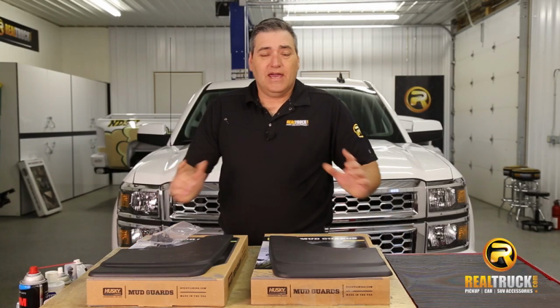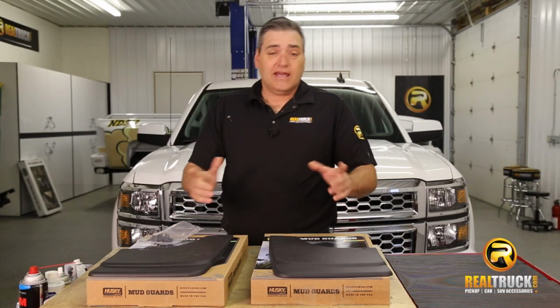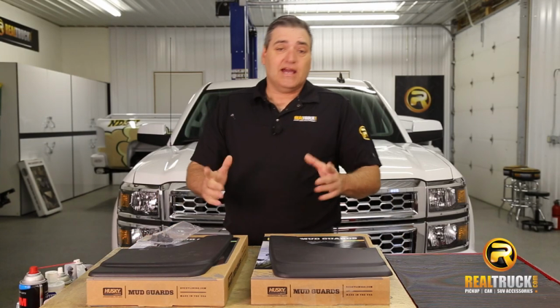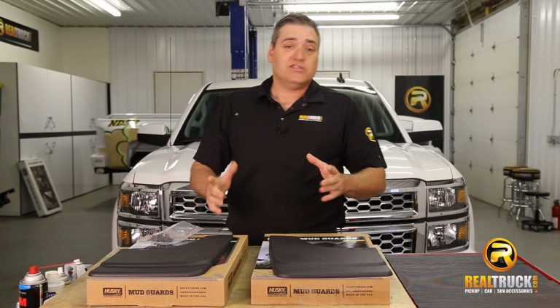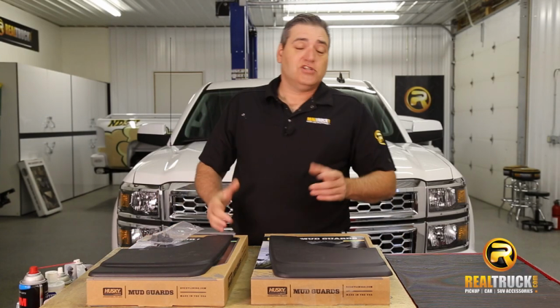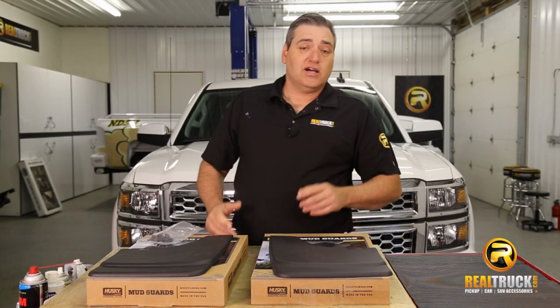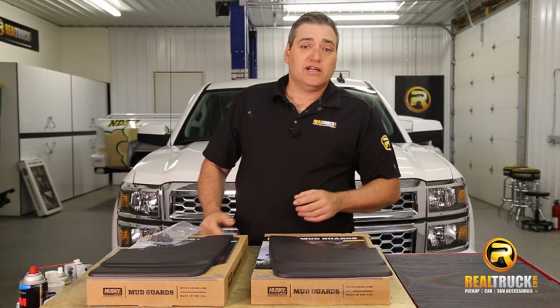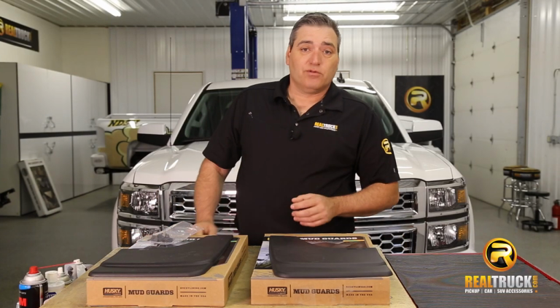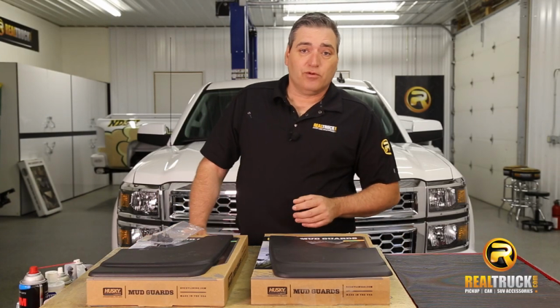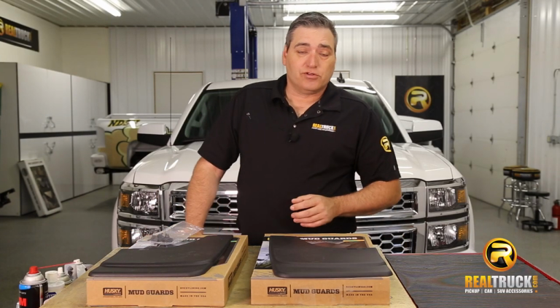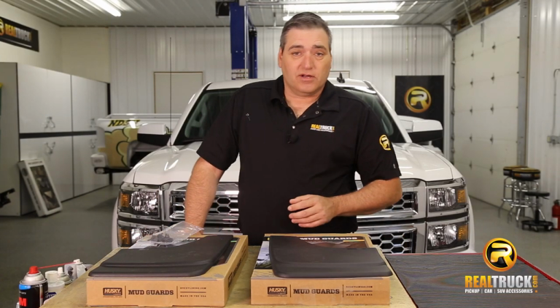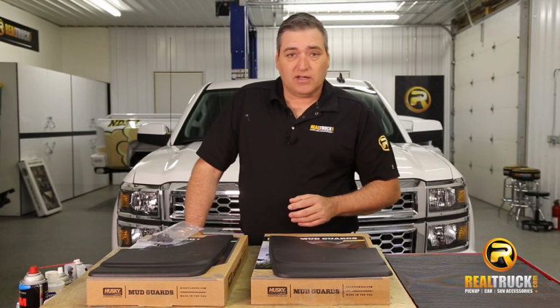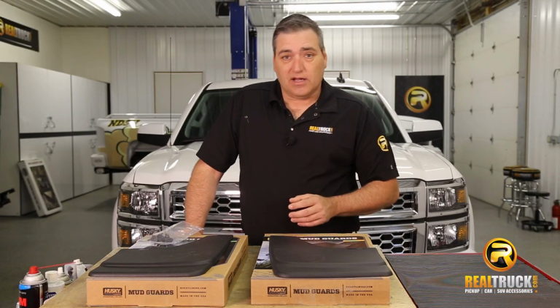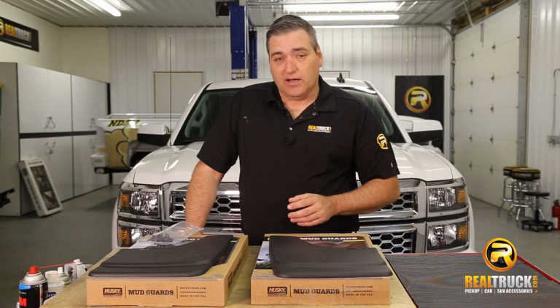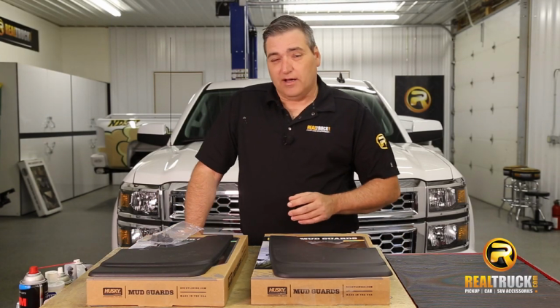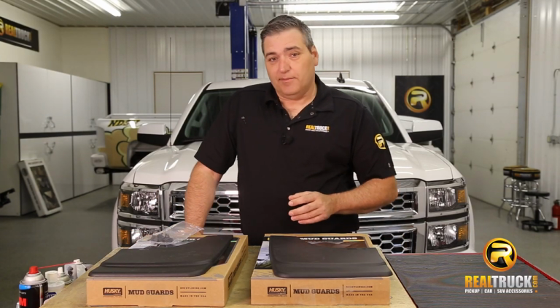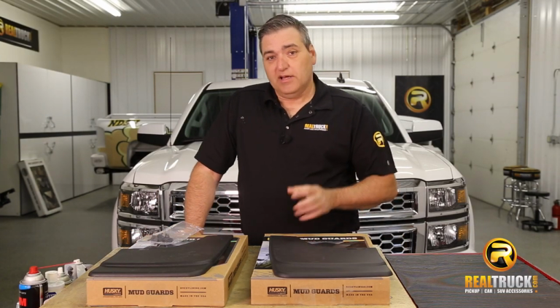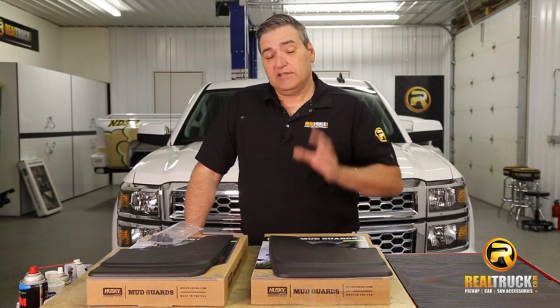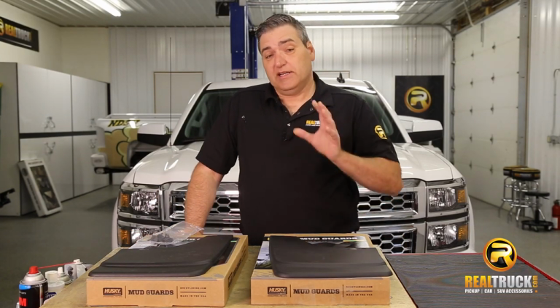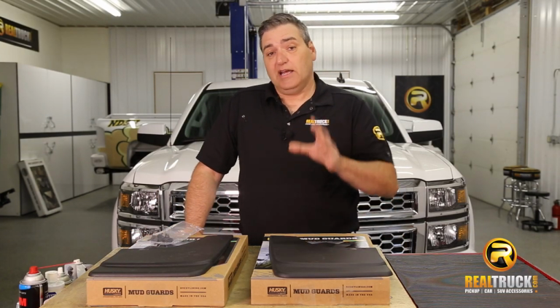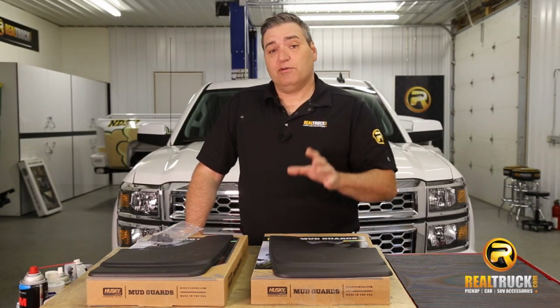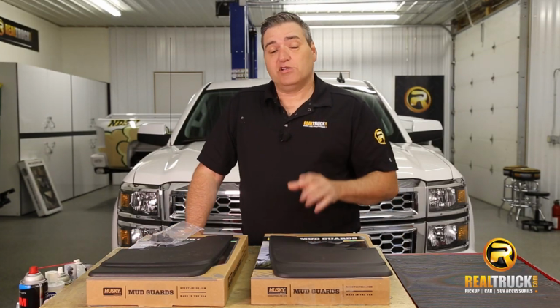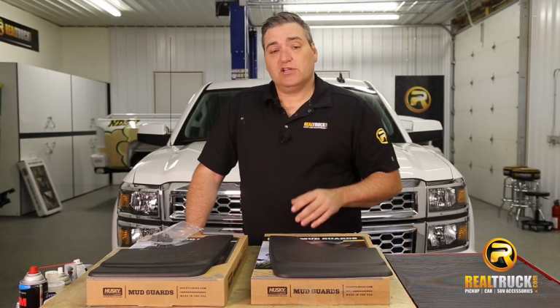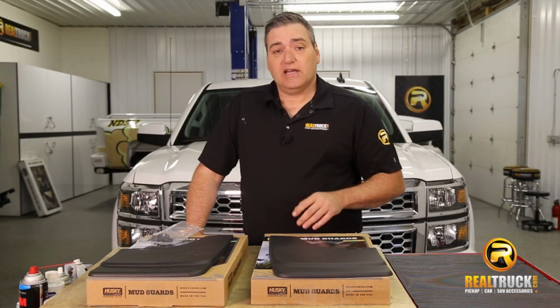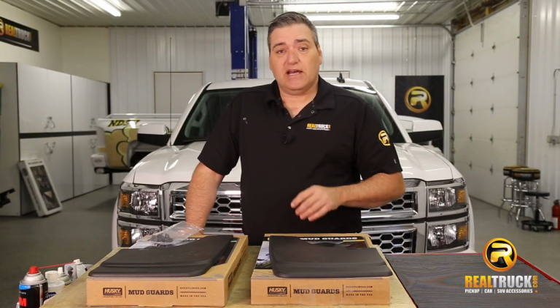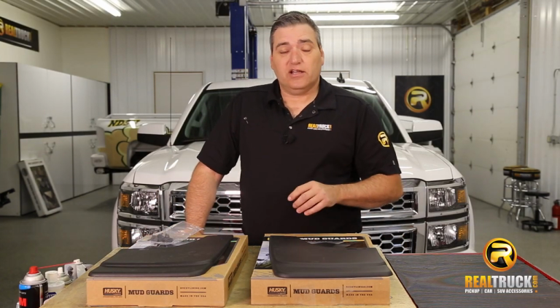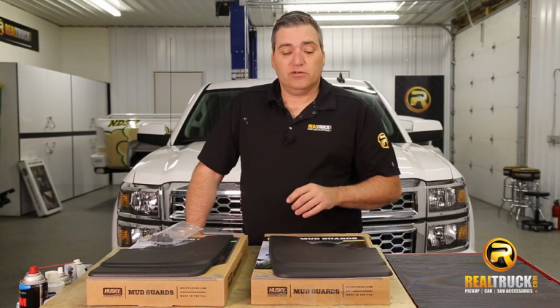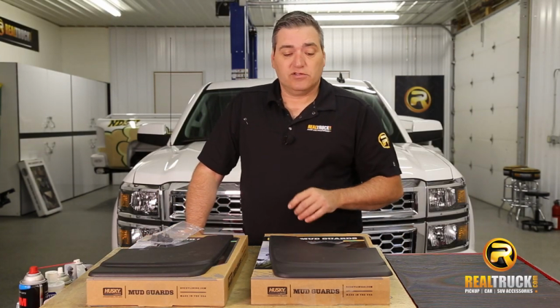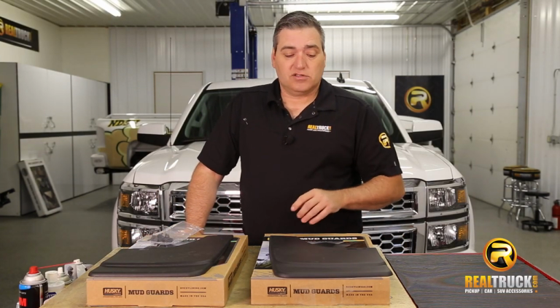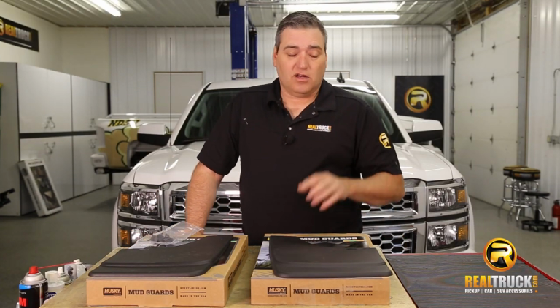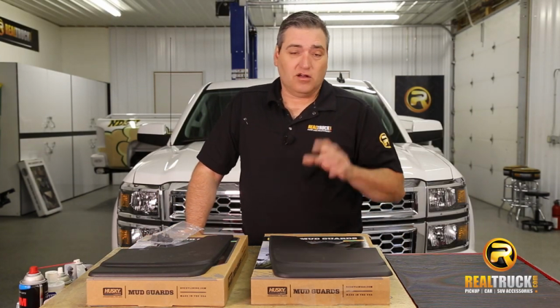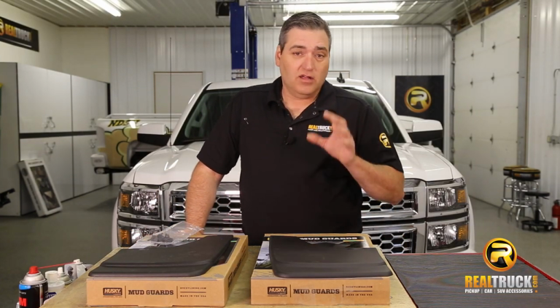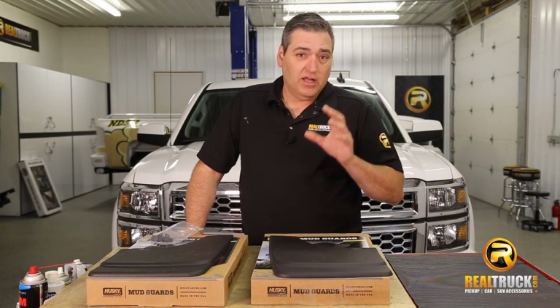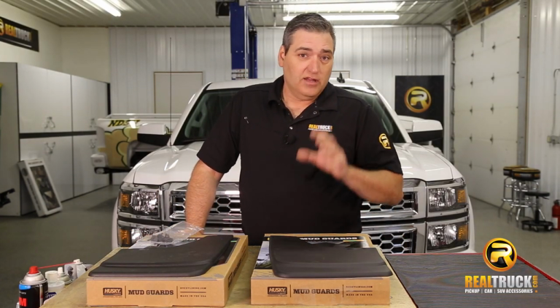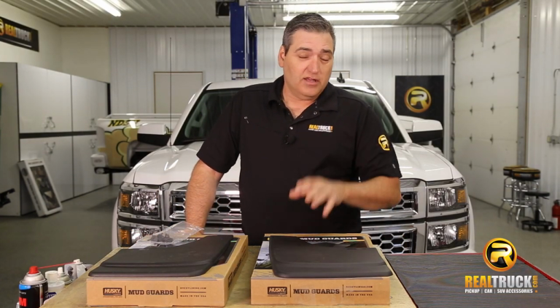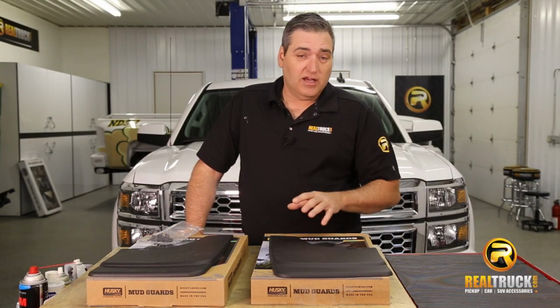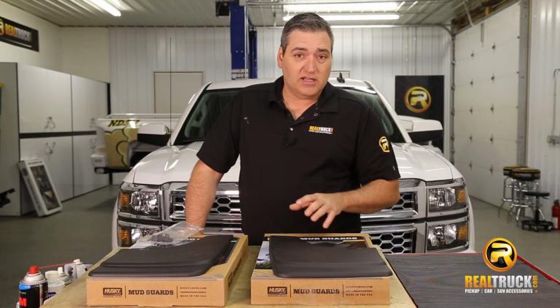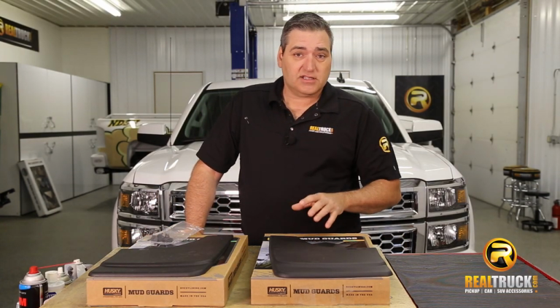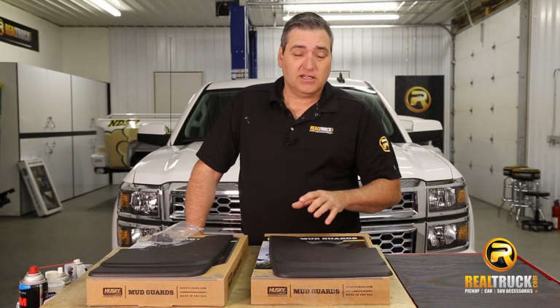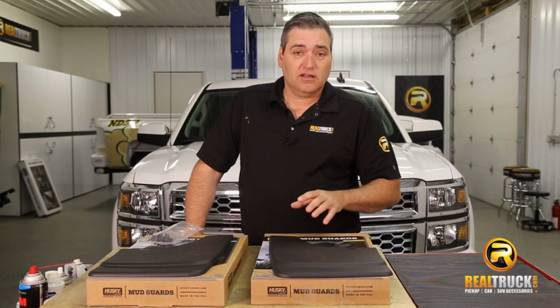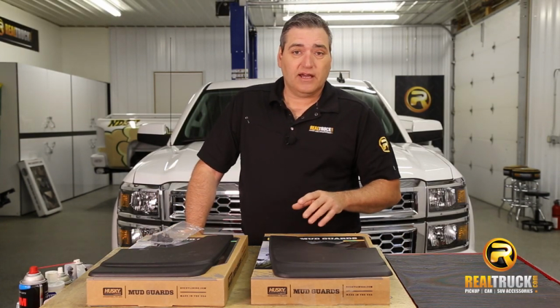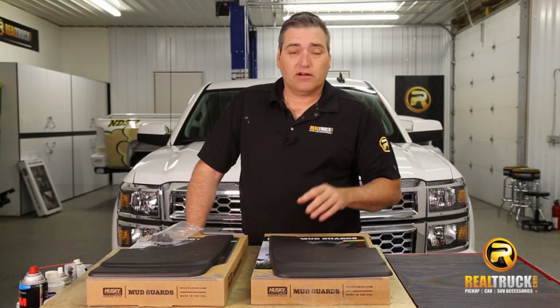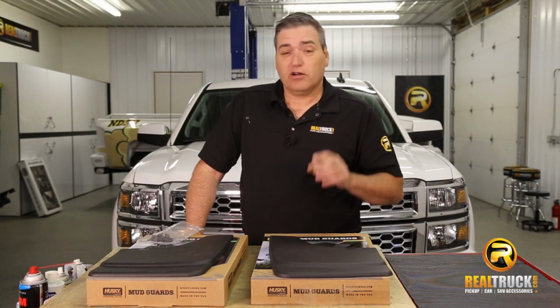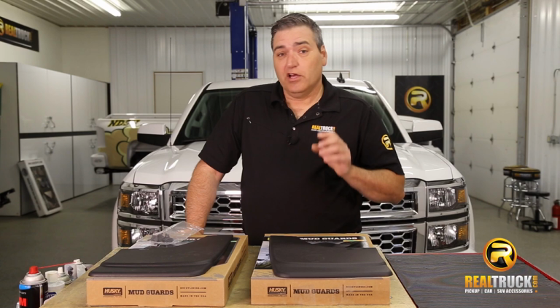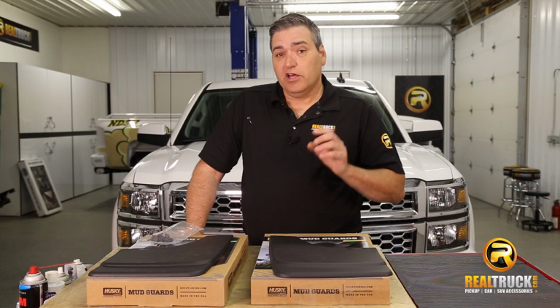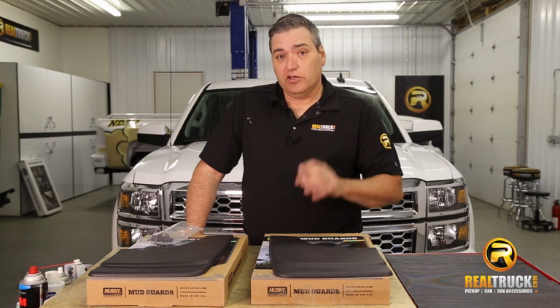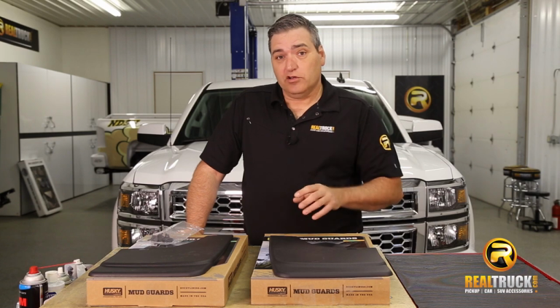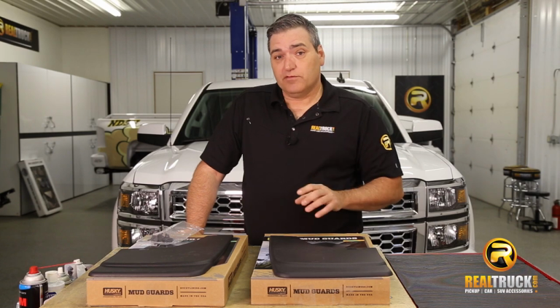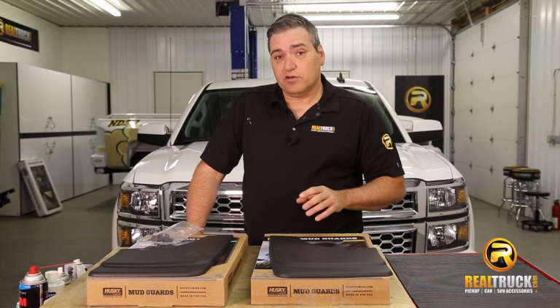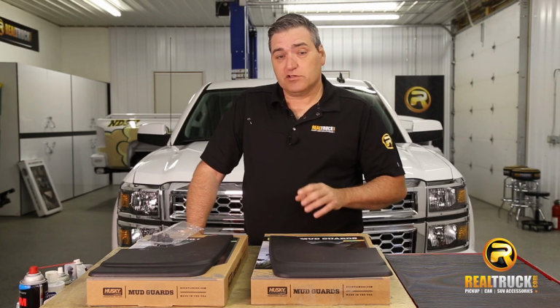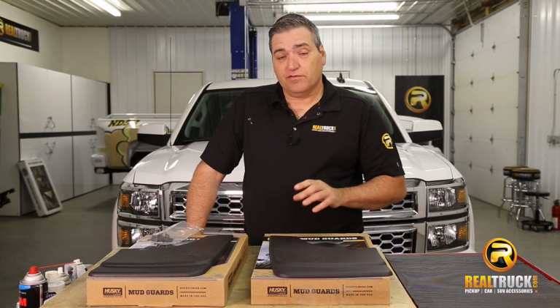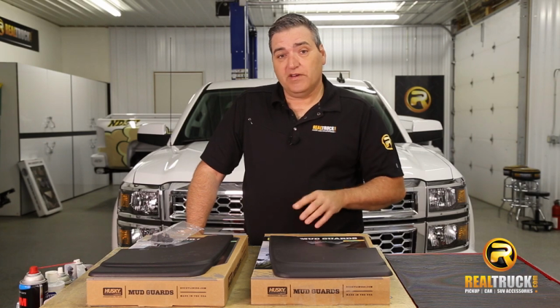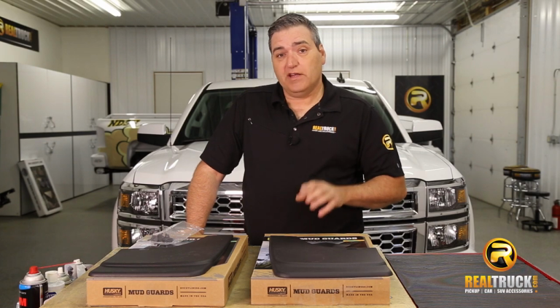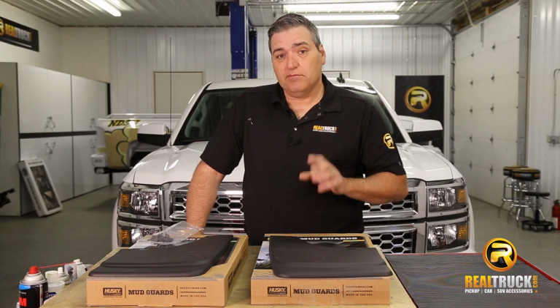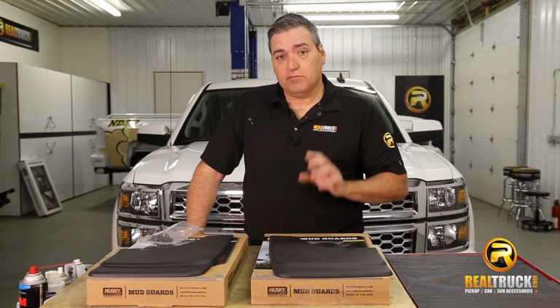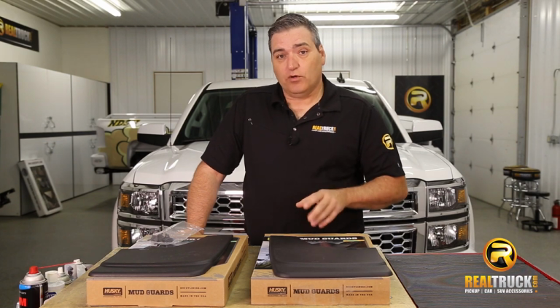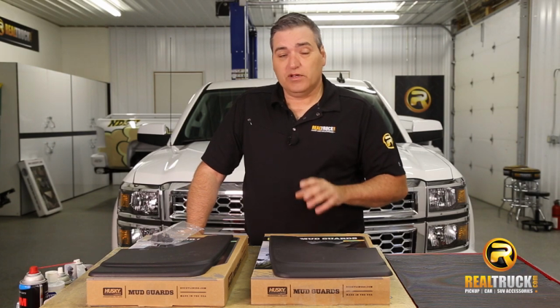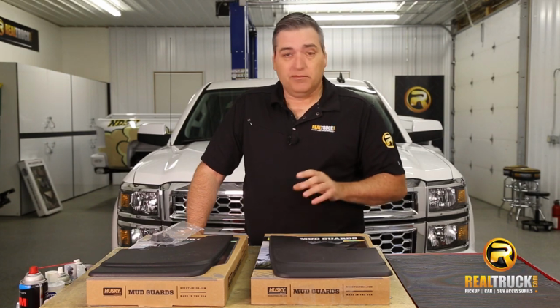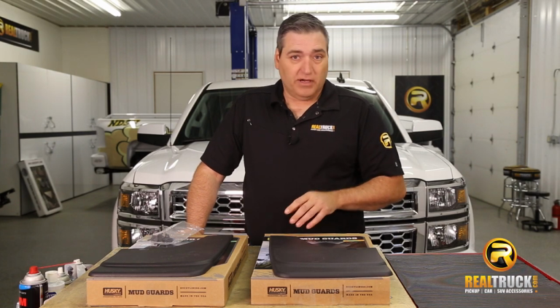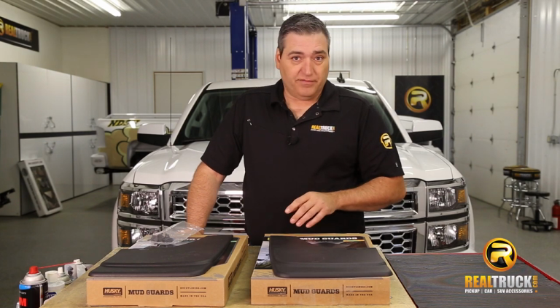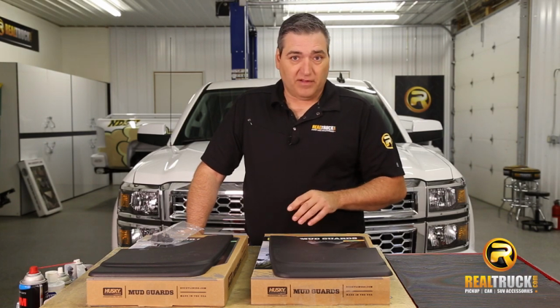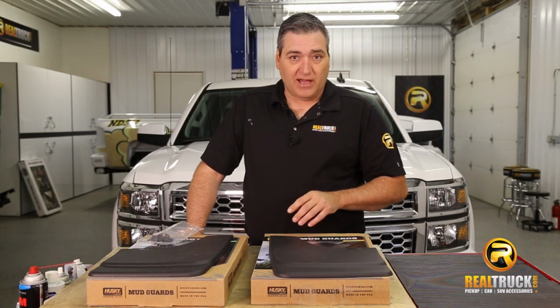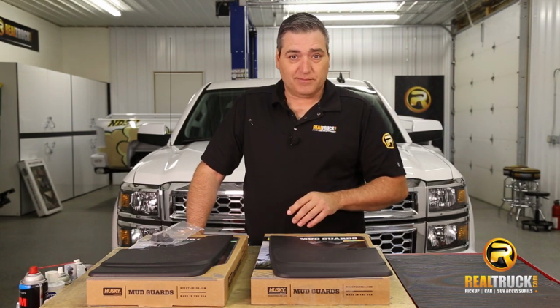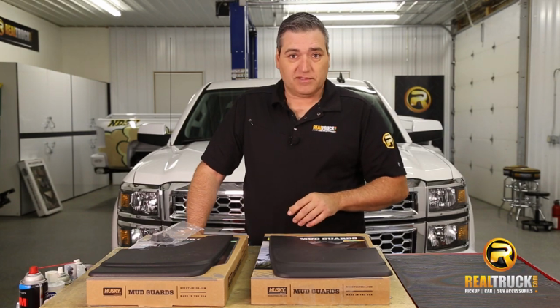Hey guys, John here with RealTruck.com. Today I want to show you how to install the Husky Liner Universal Fit Molded Mud Flaps.